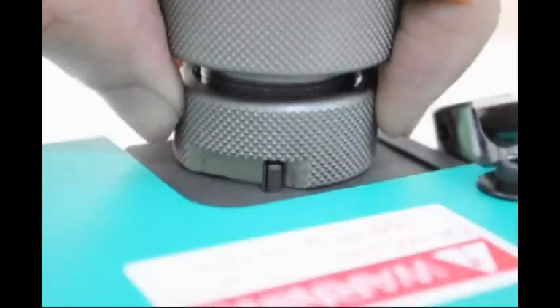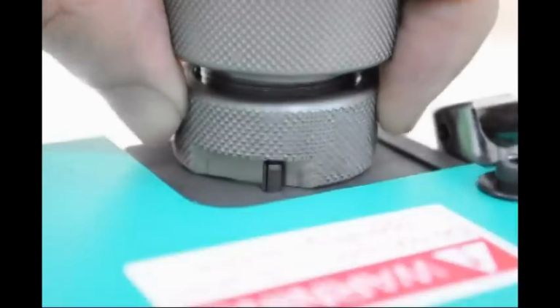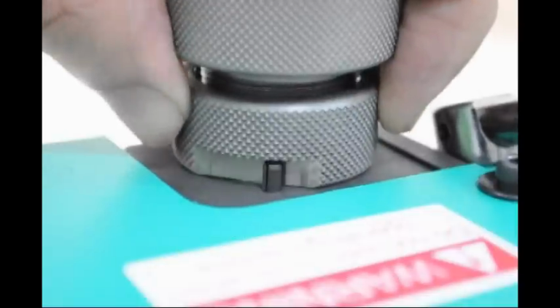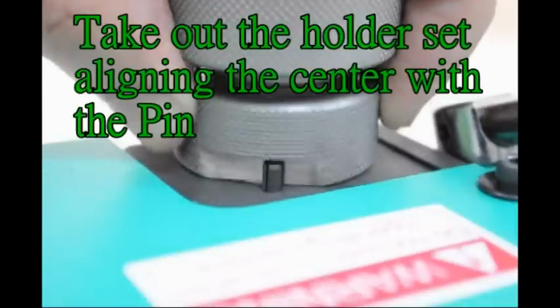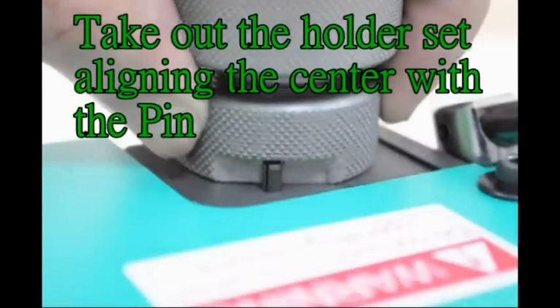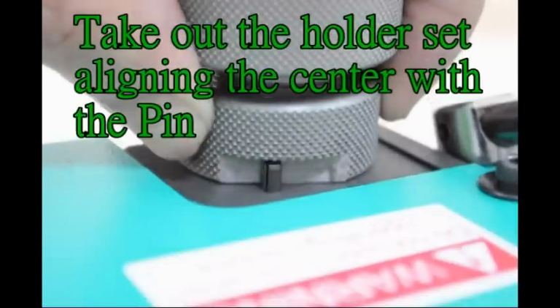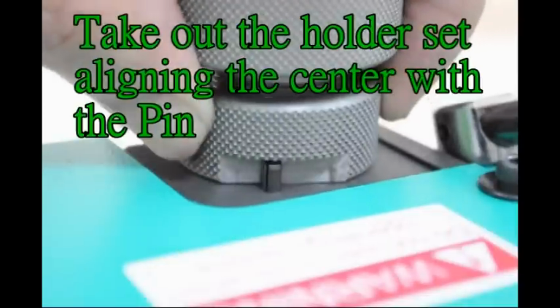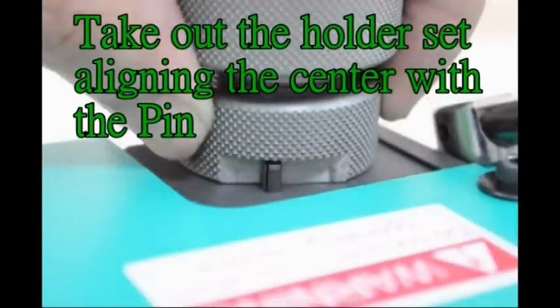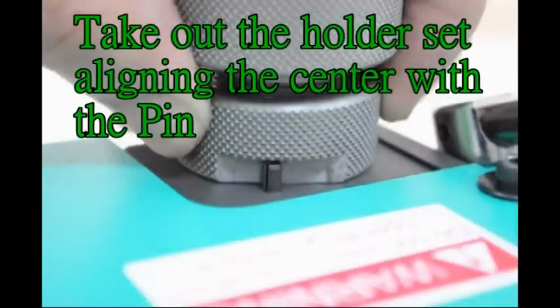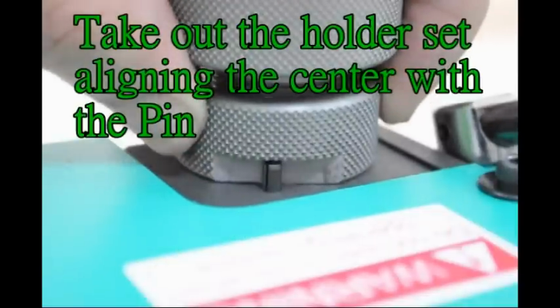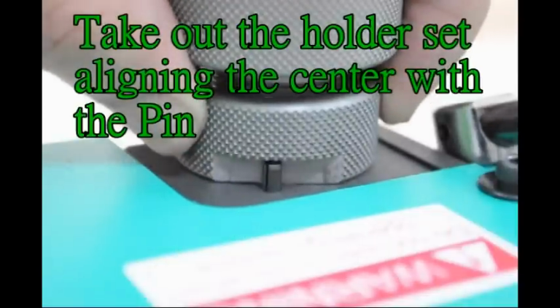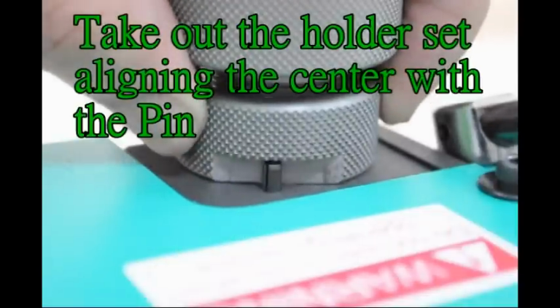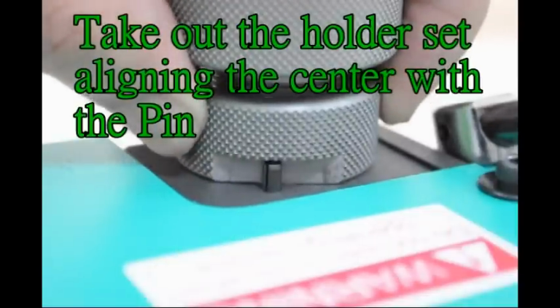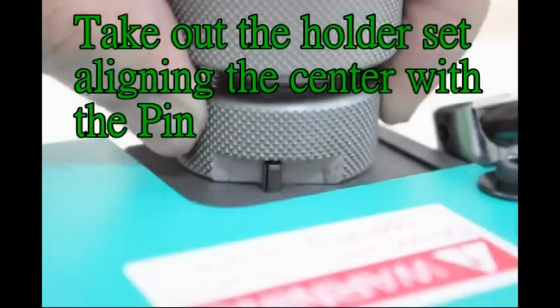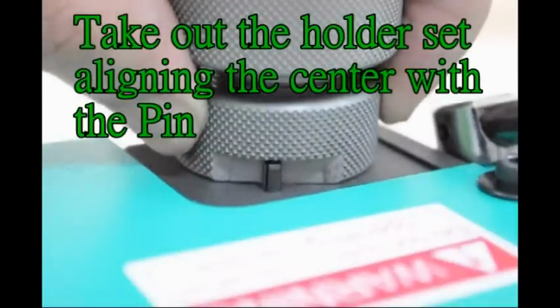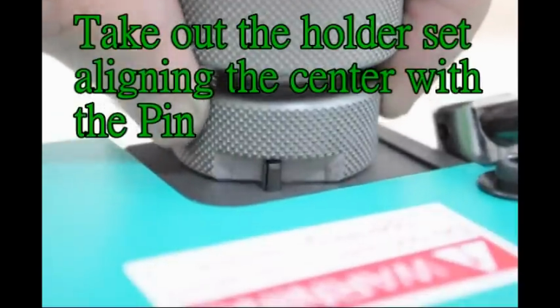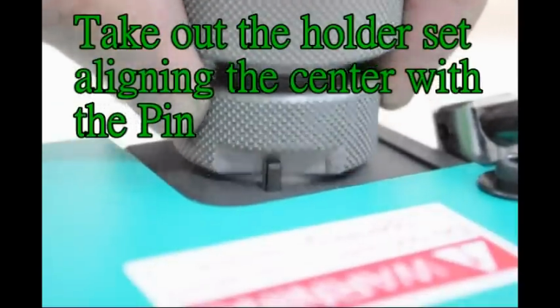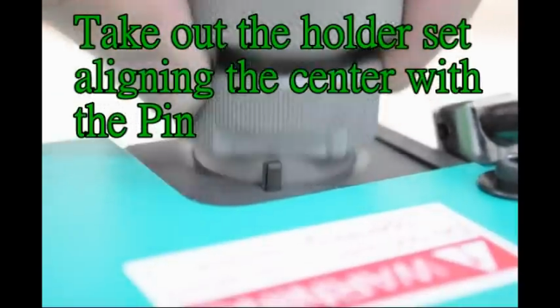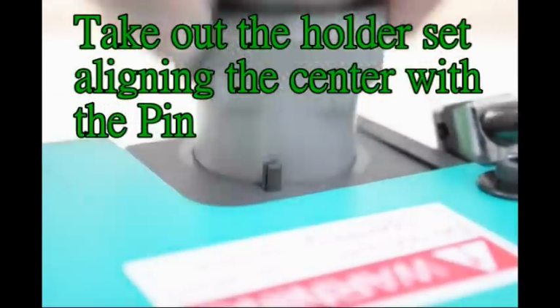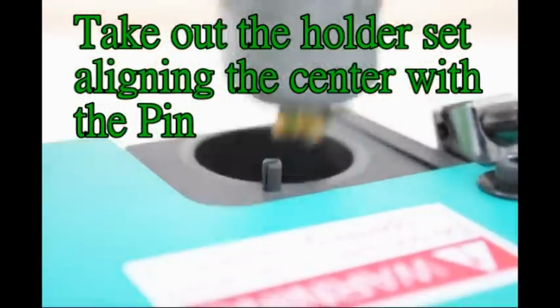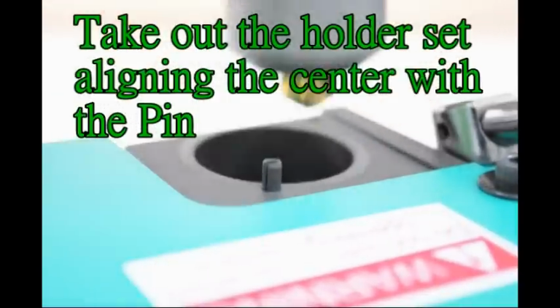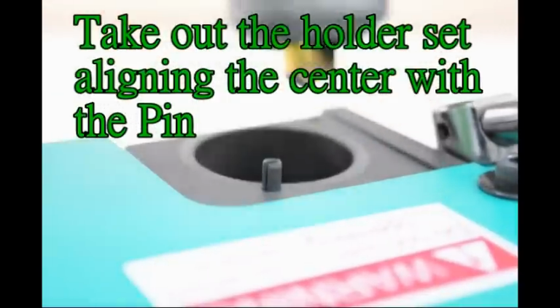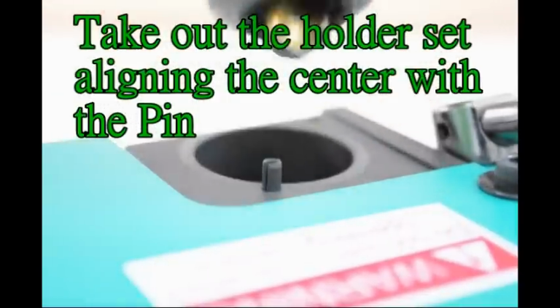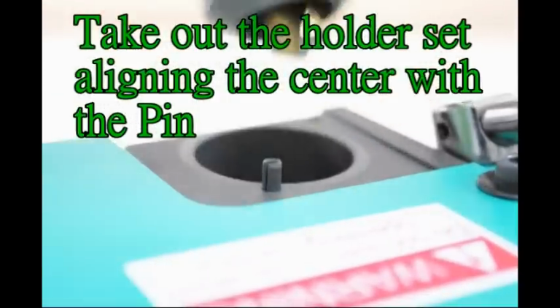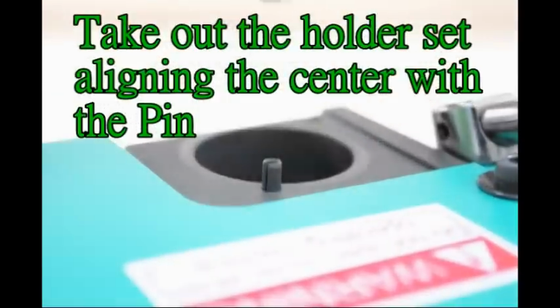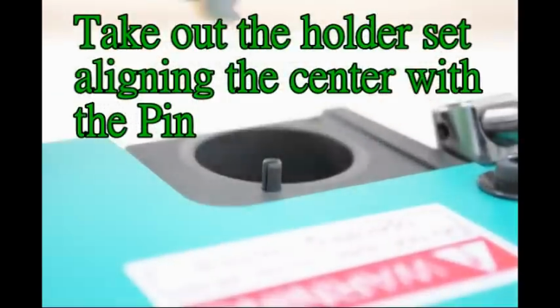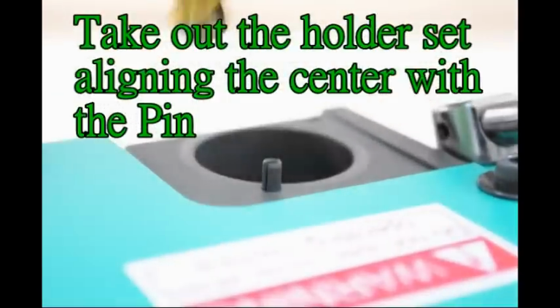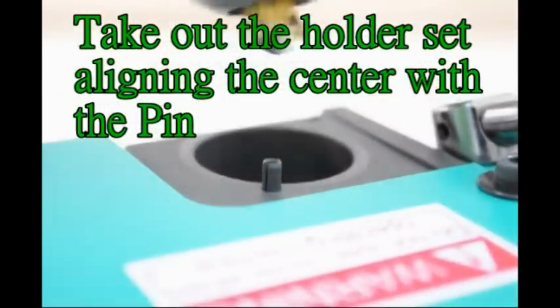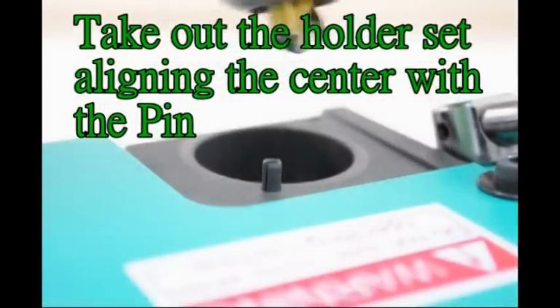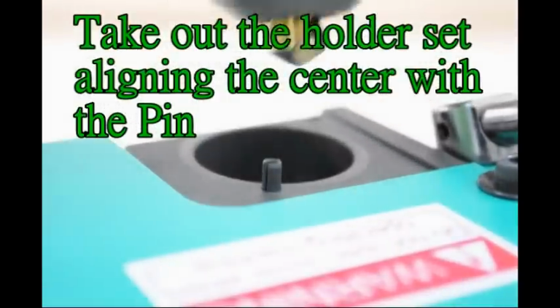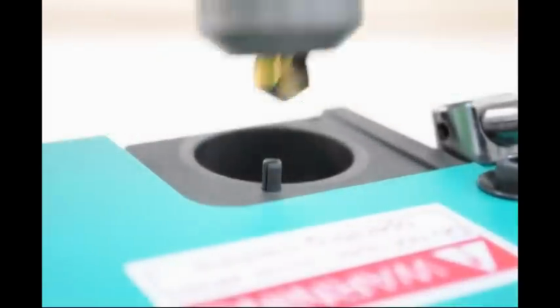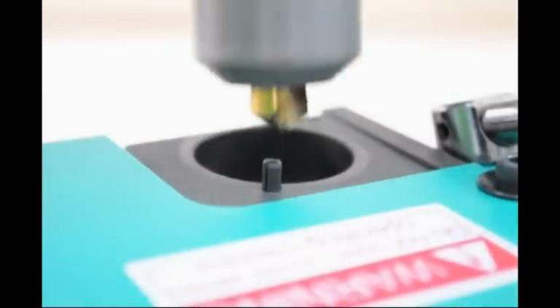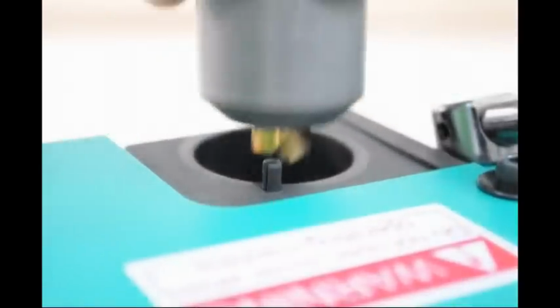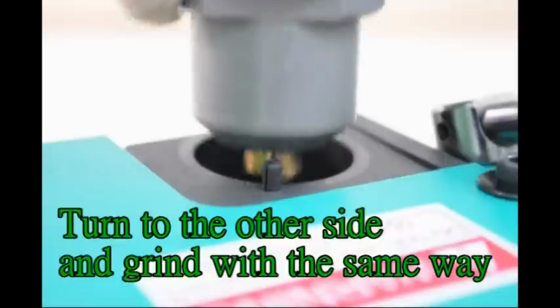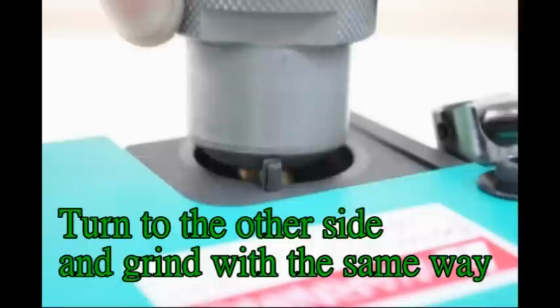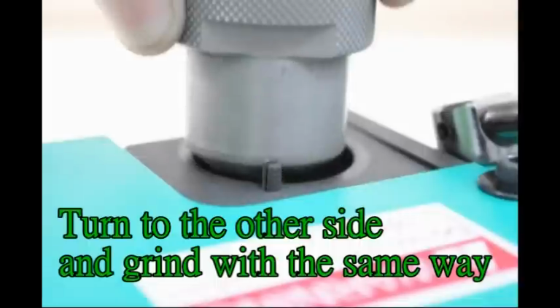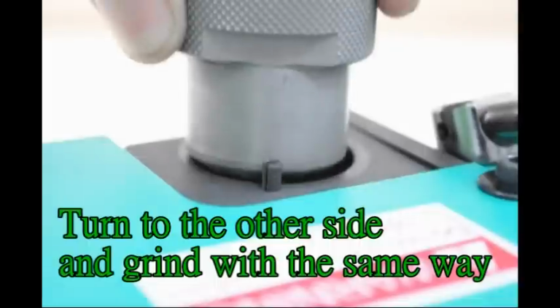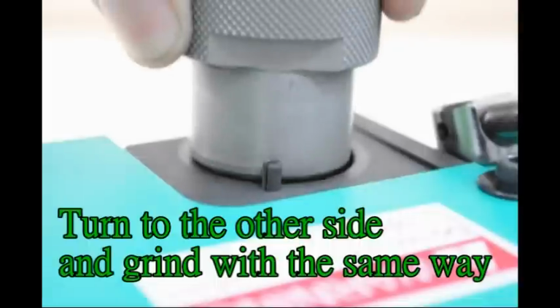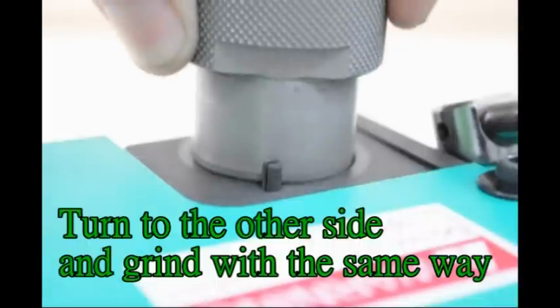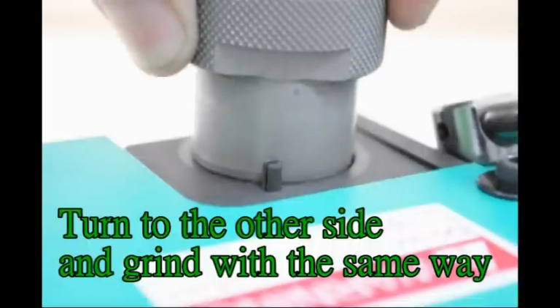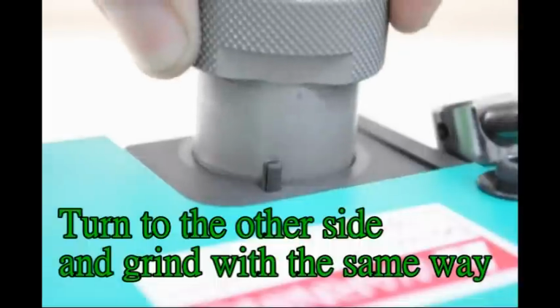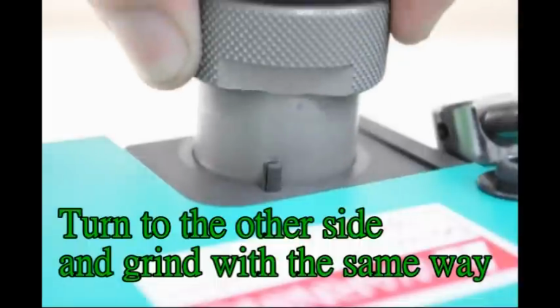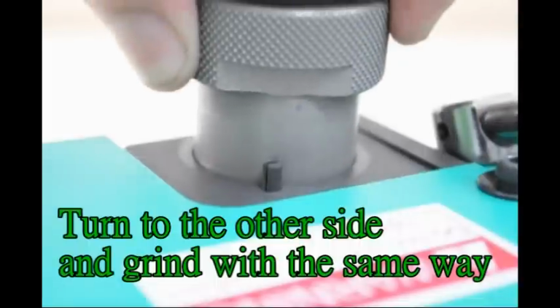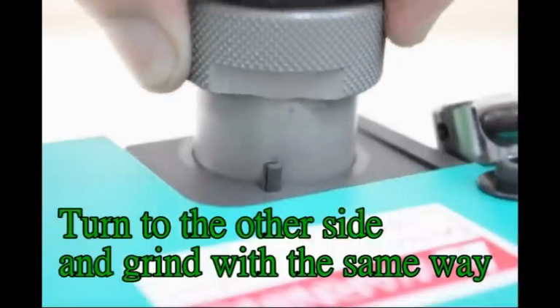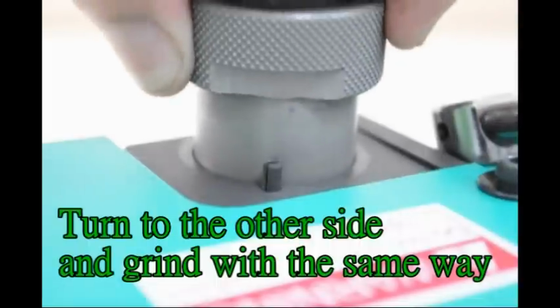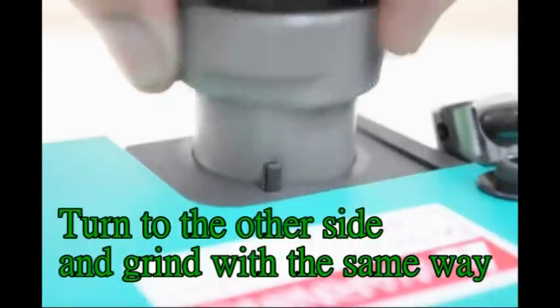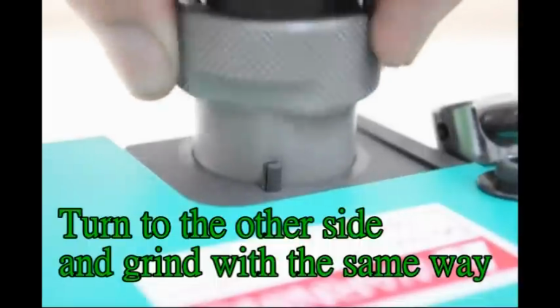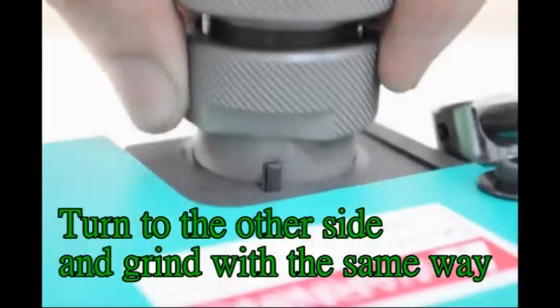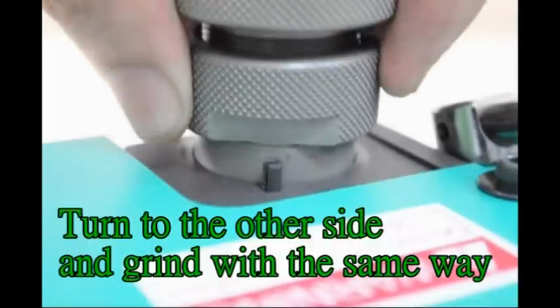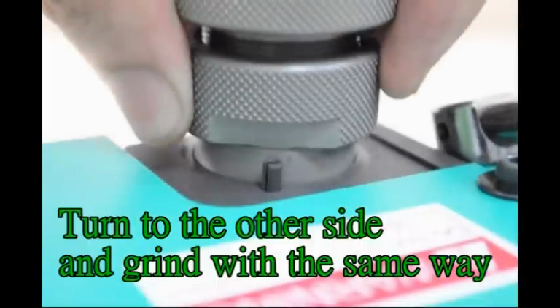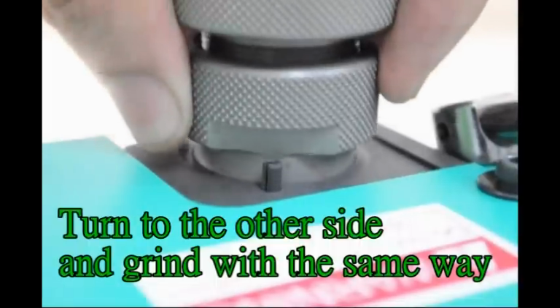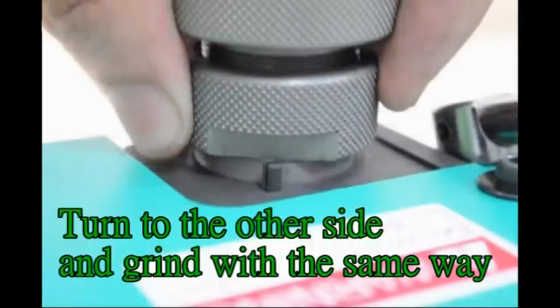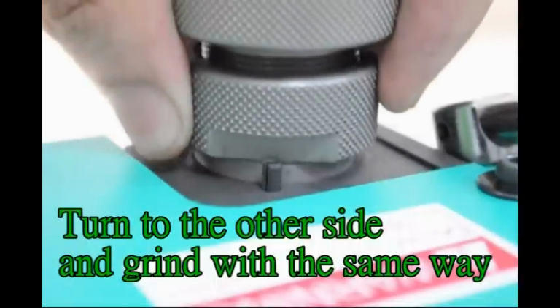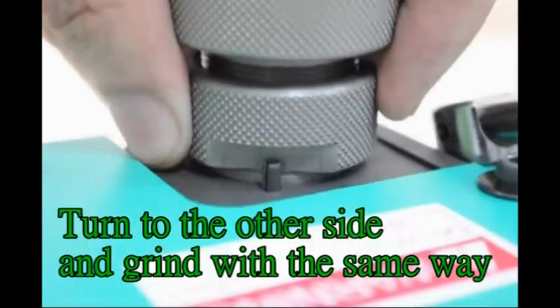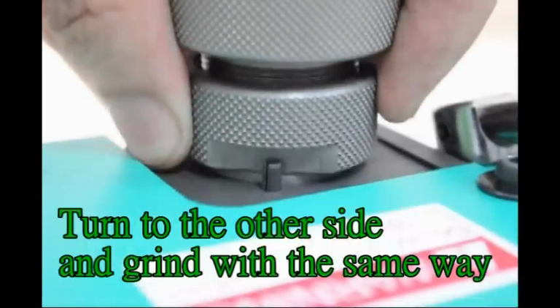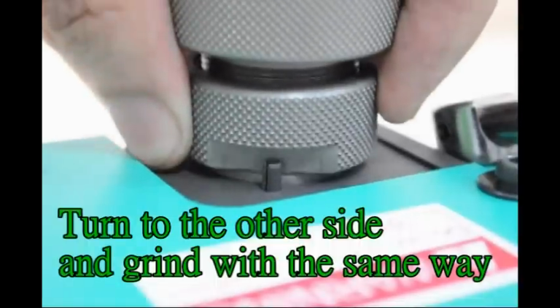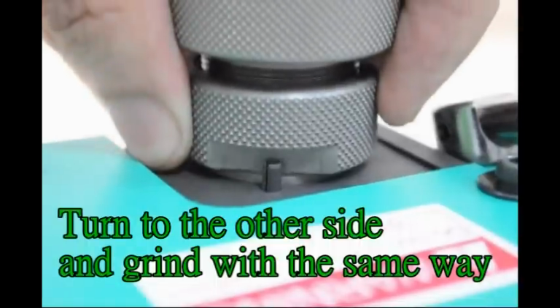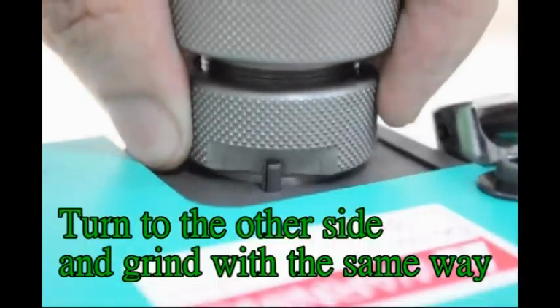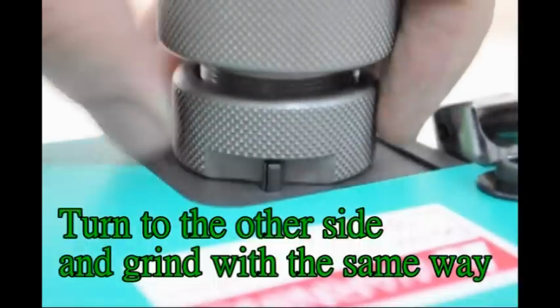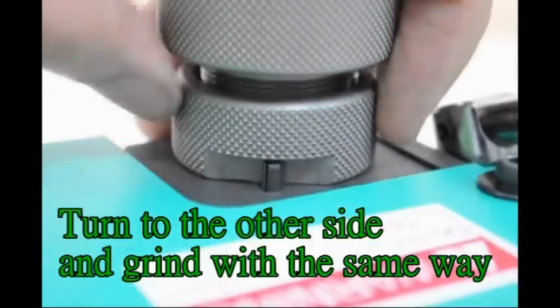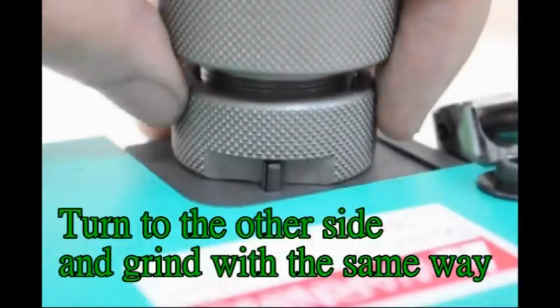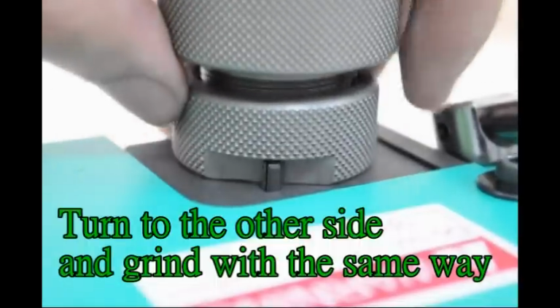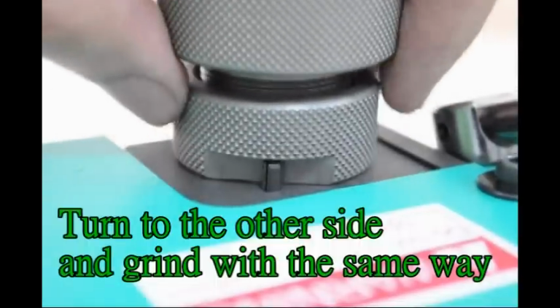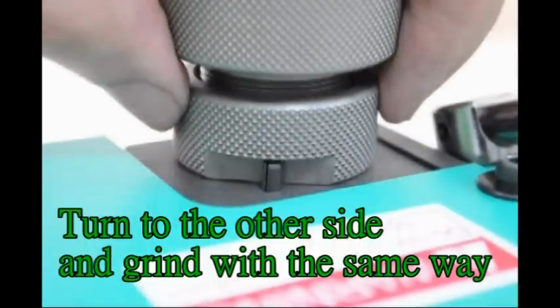Take out the holder set, aligning the center with the pin. Turn to the other side and grind with the same weight.